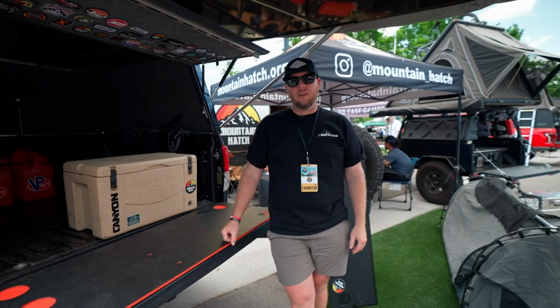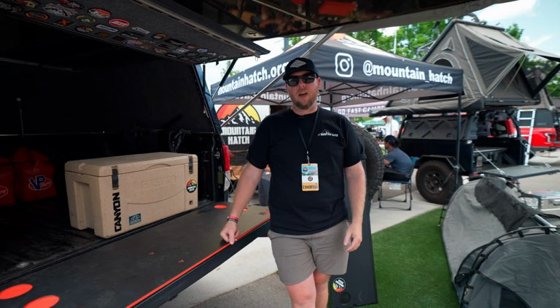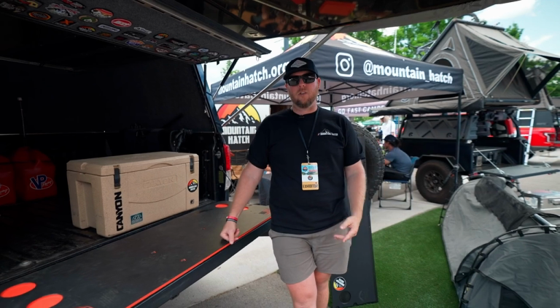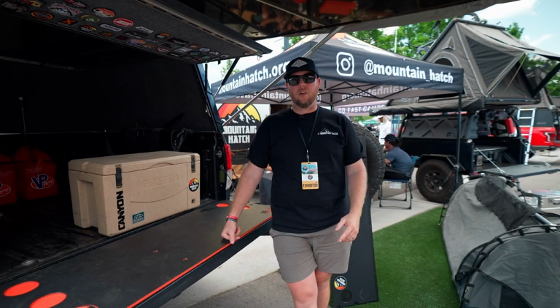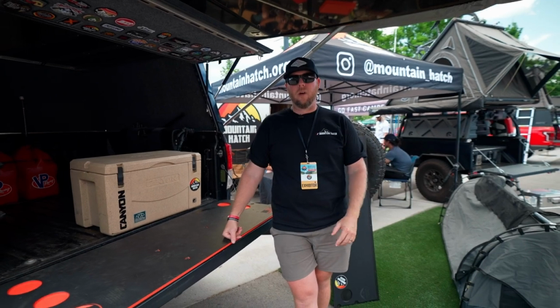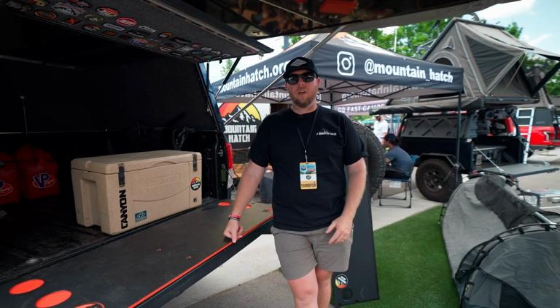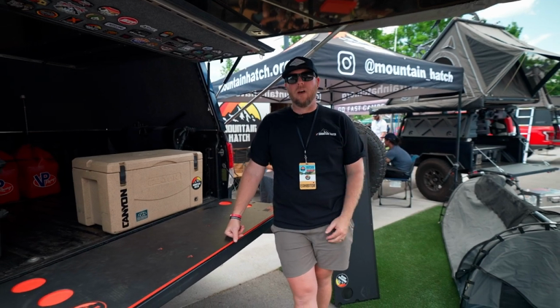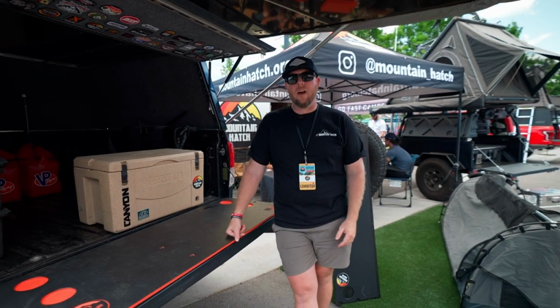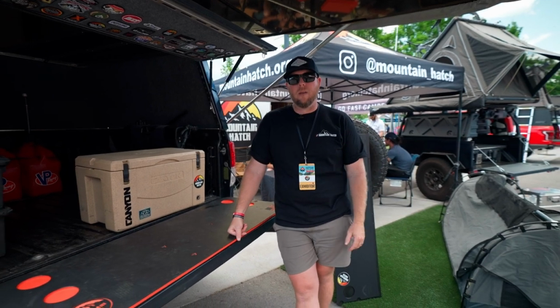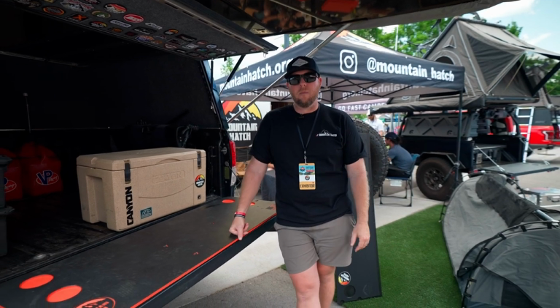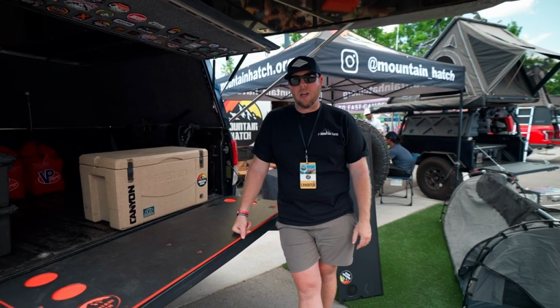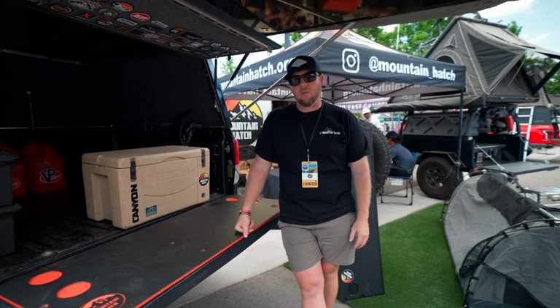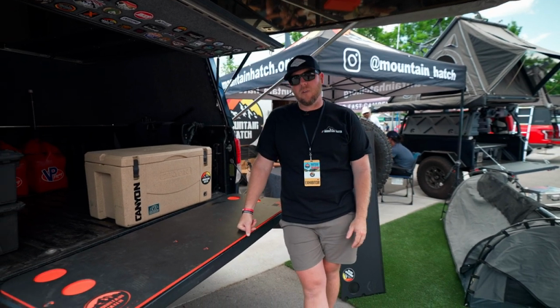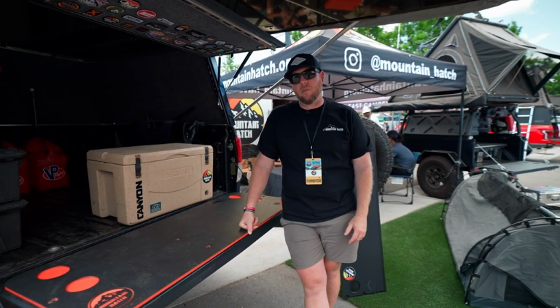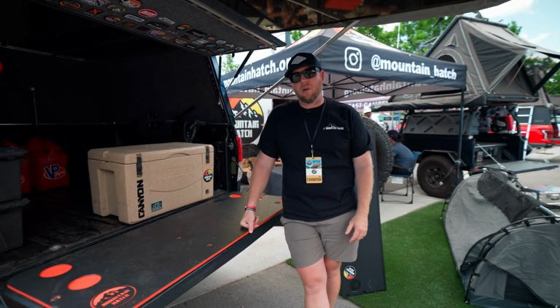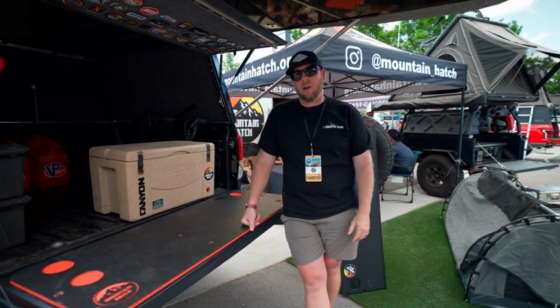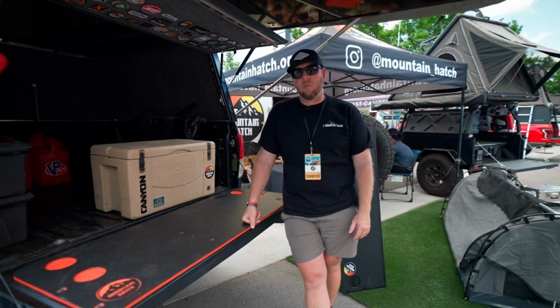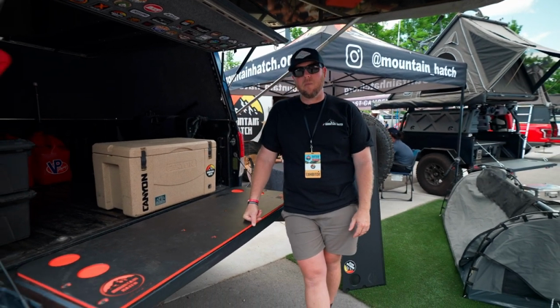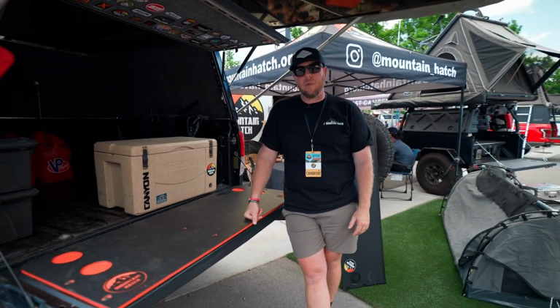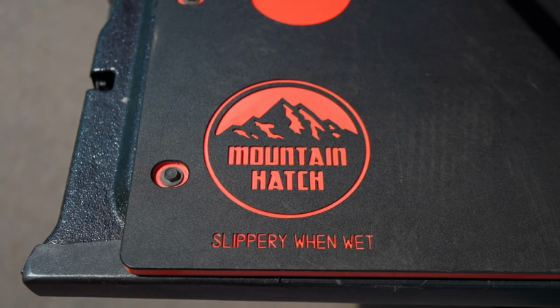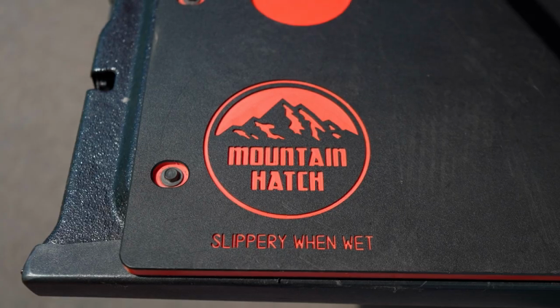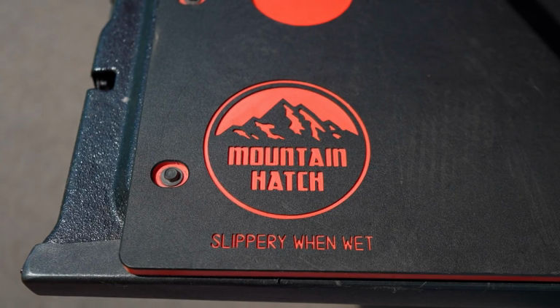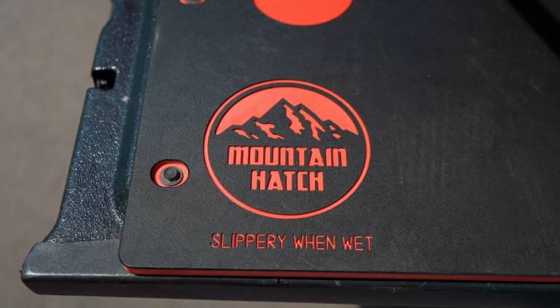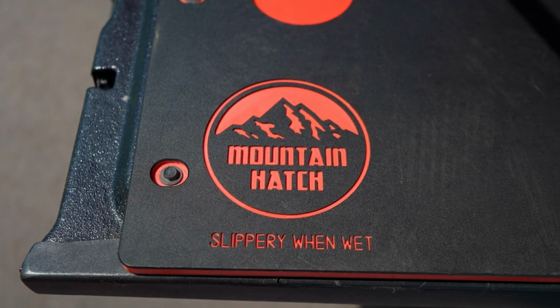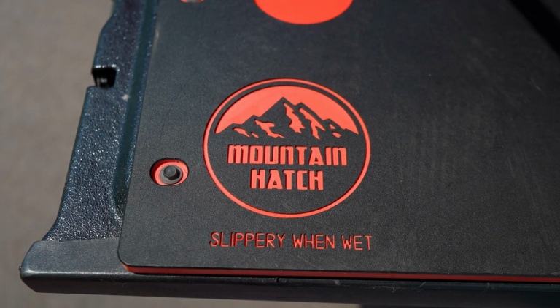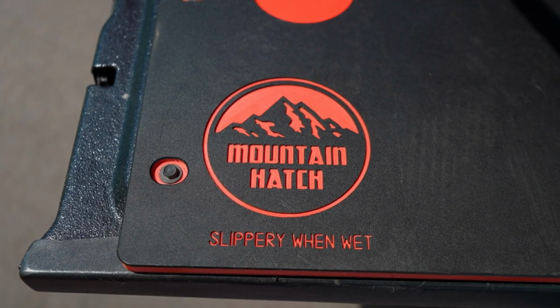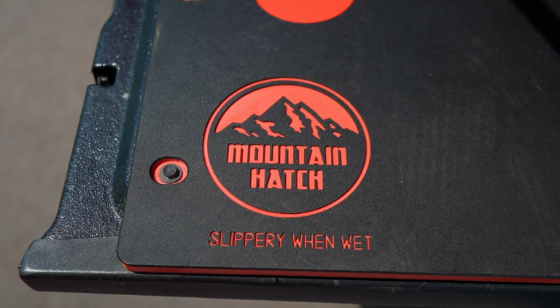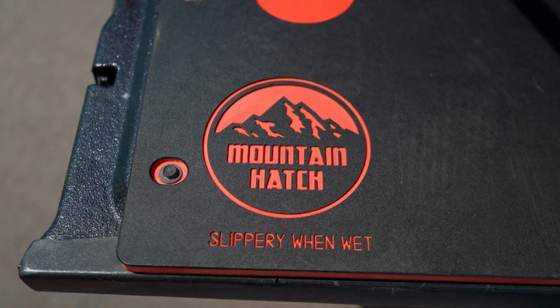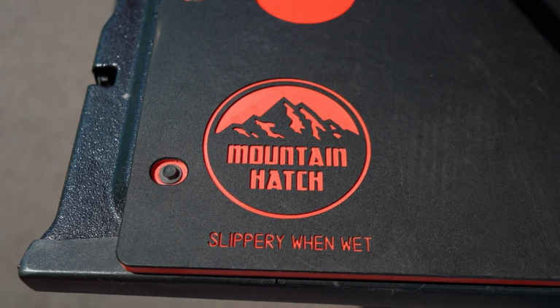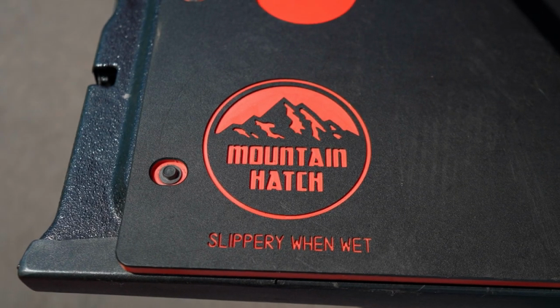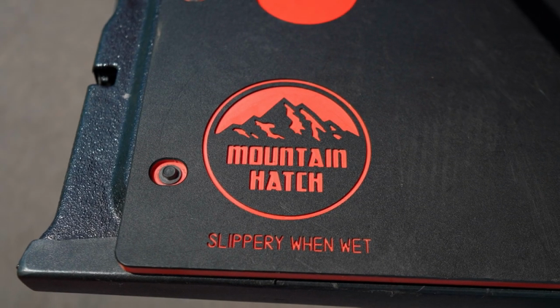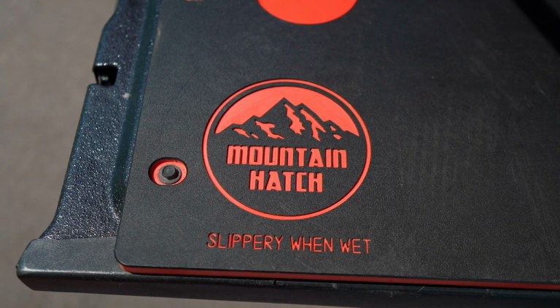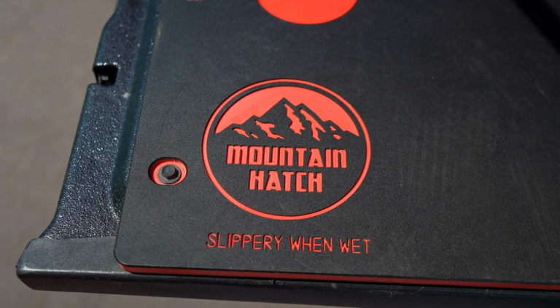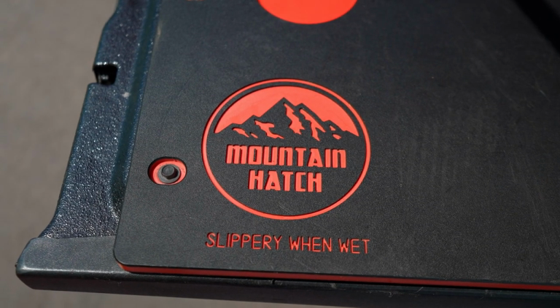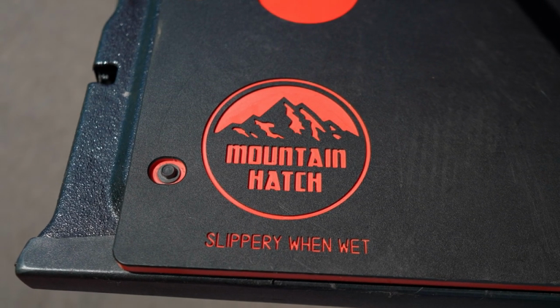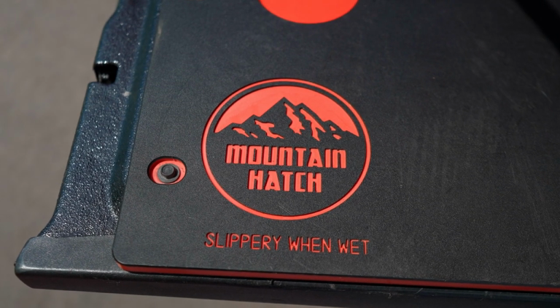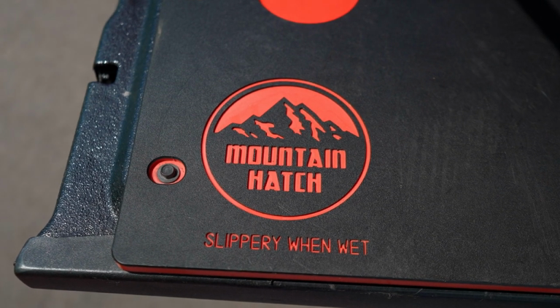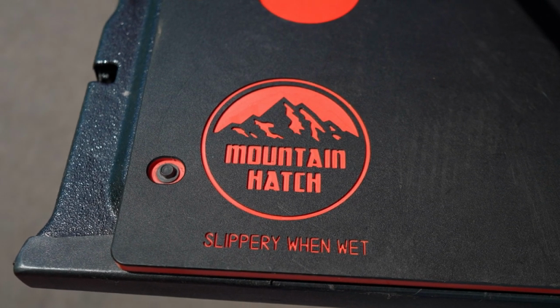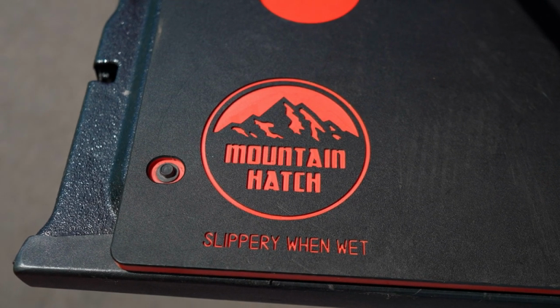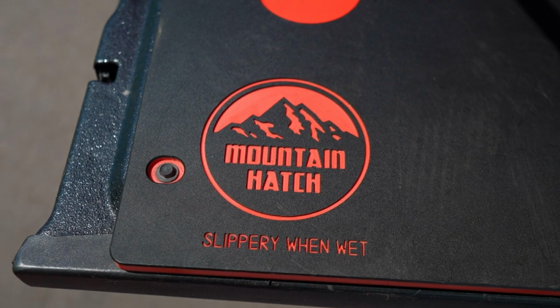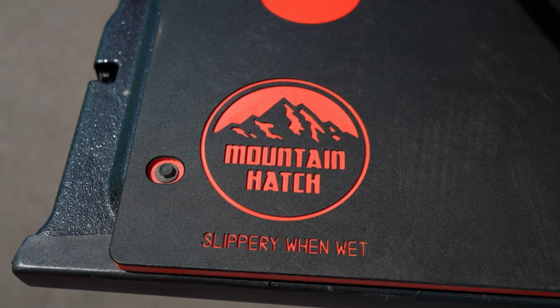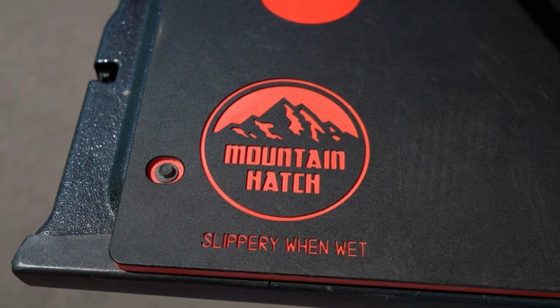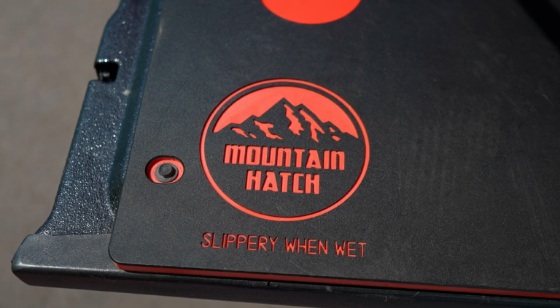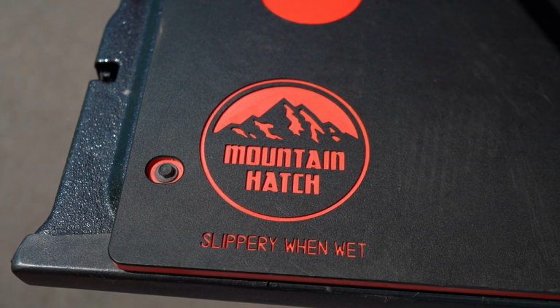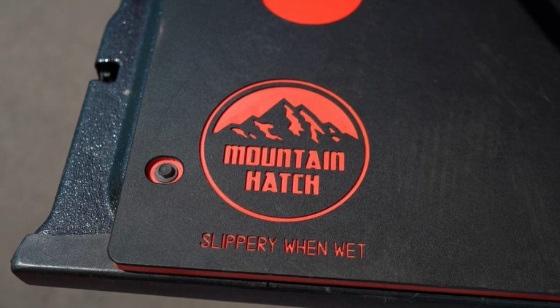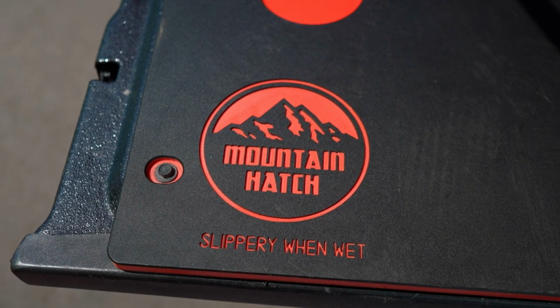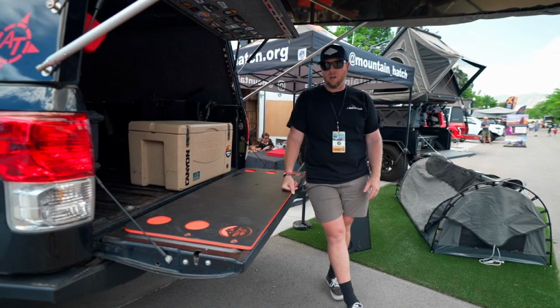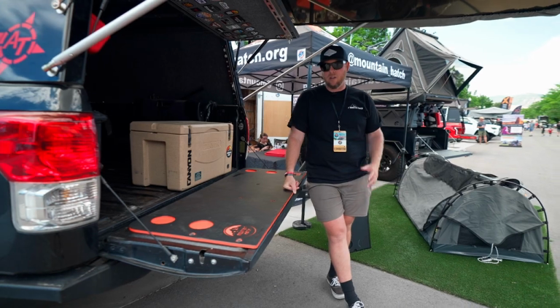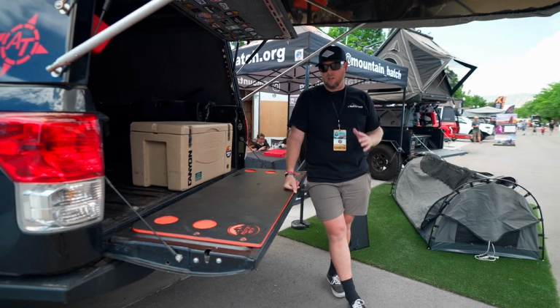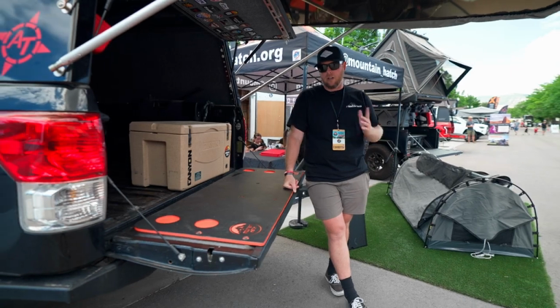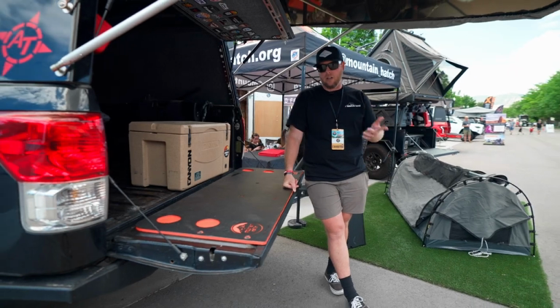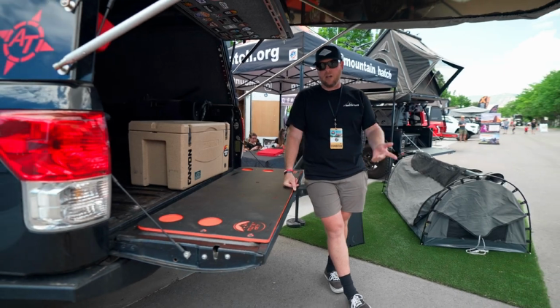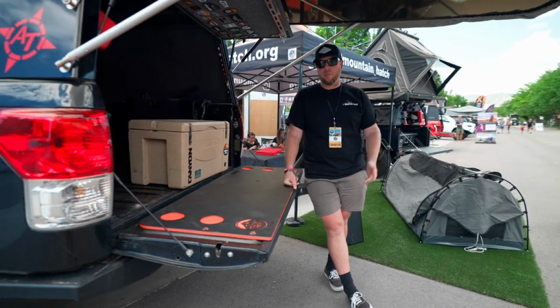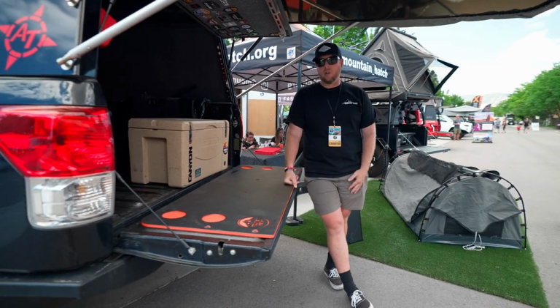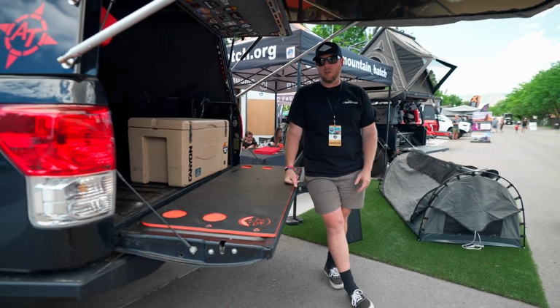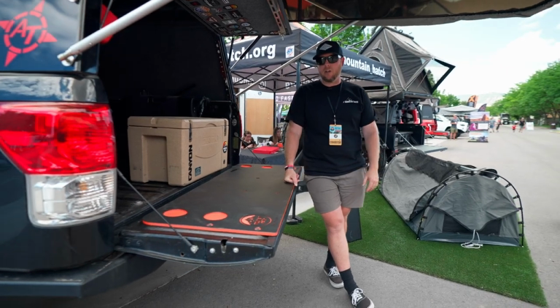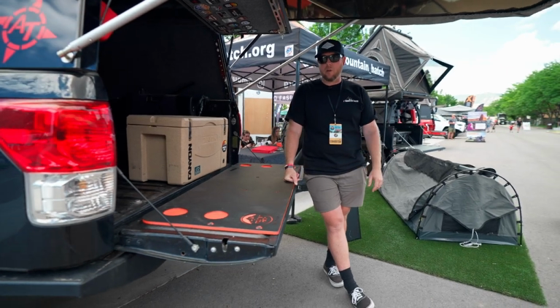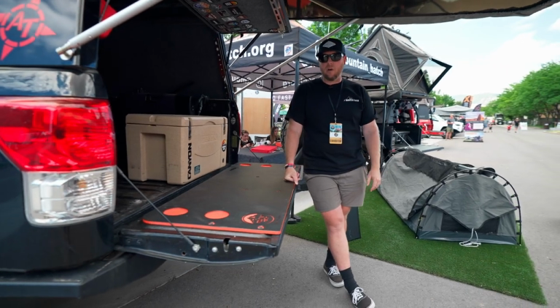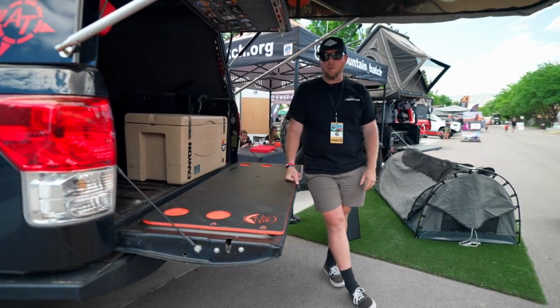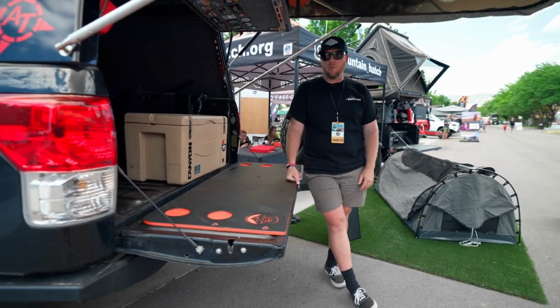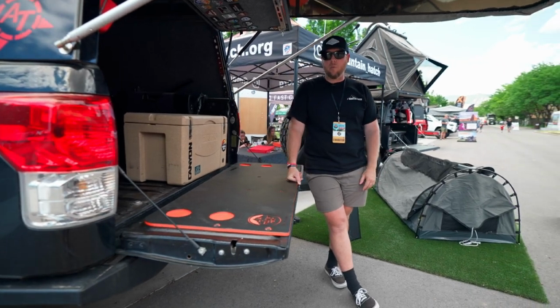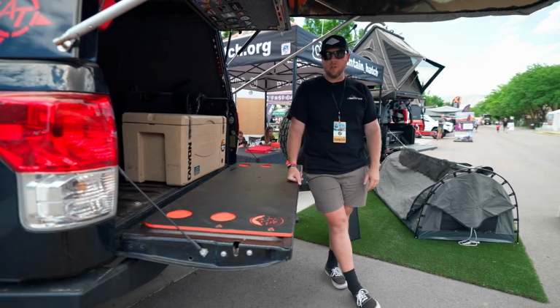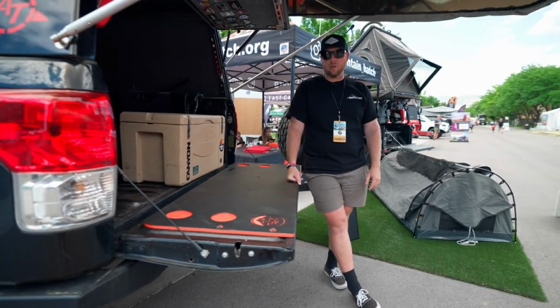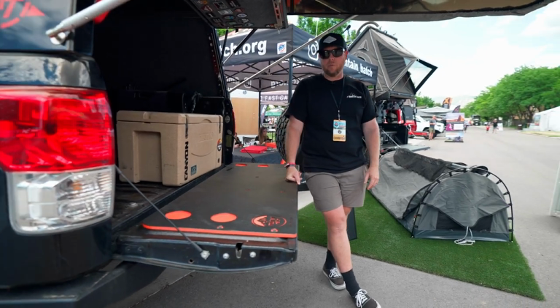Hey, how's it going? My name is Fred Brown. I'm with Mountain Hatch. We're at the Outside Adventure Expo in Salt Lake City, Utah, and I'm here to talk about what we do.